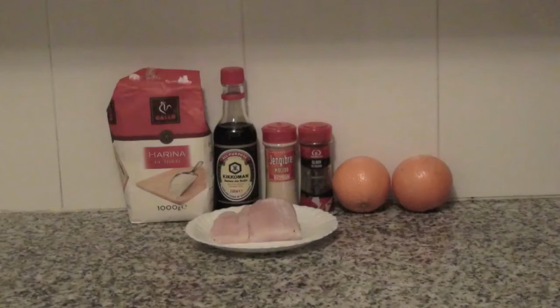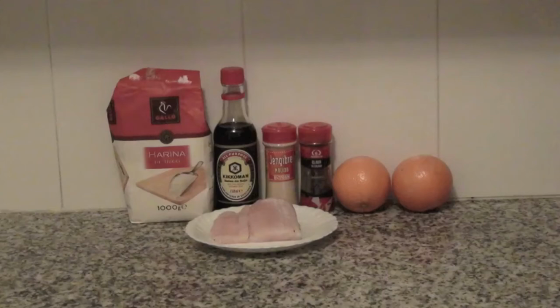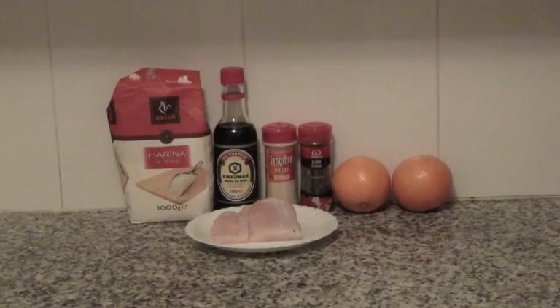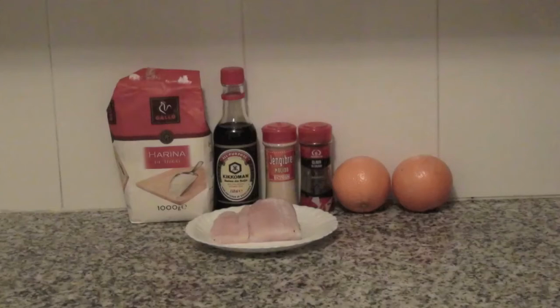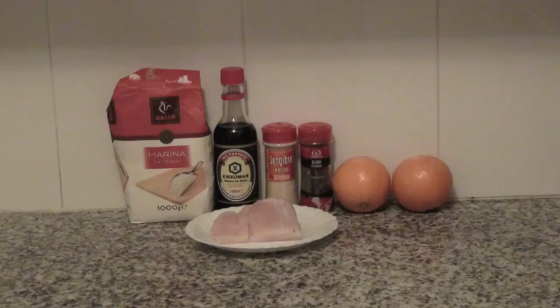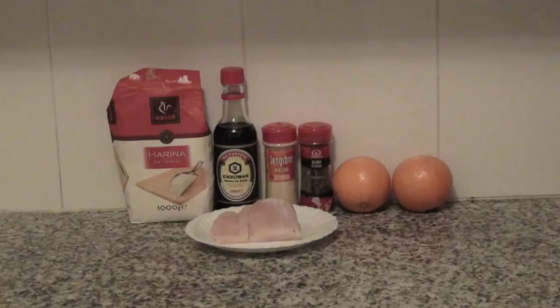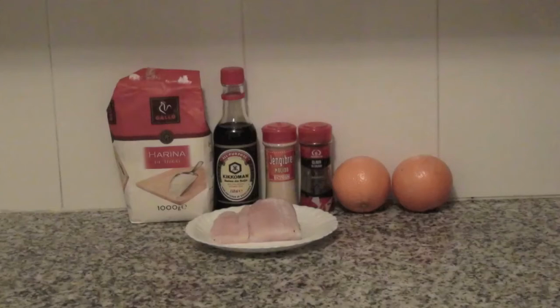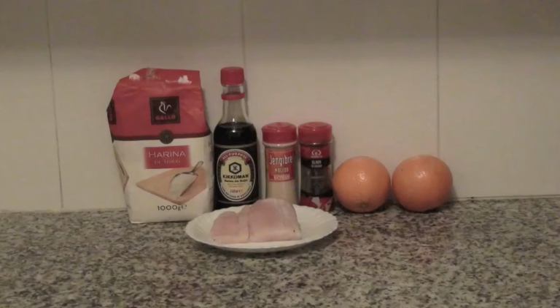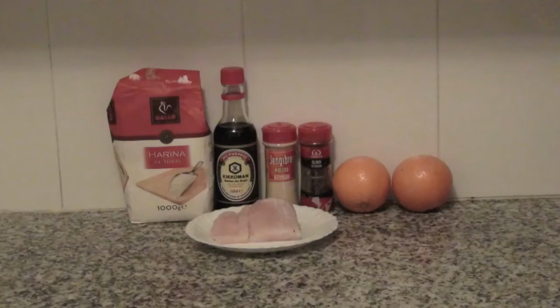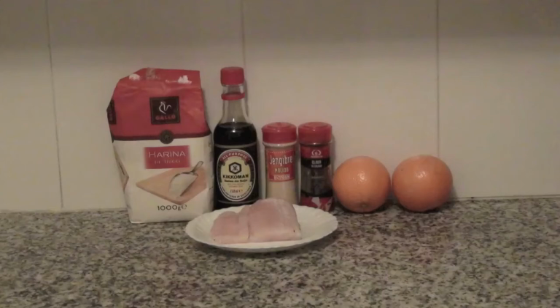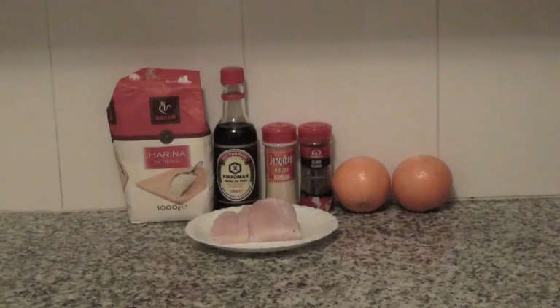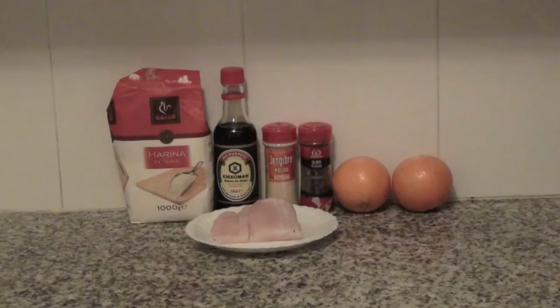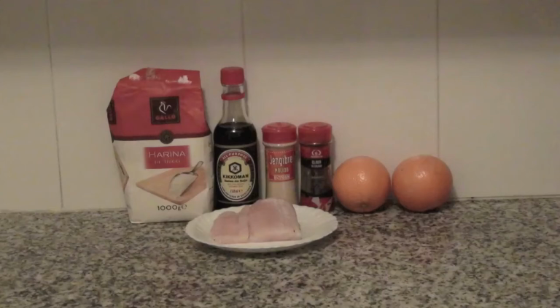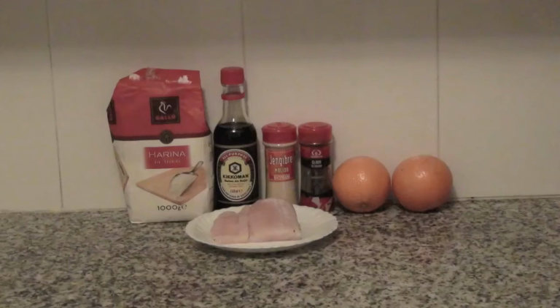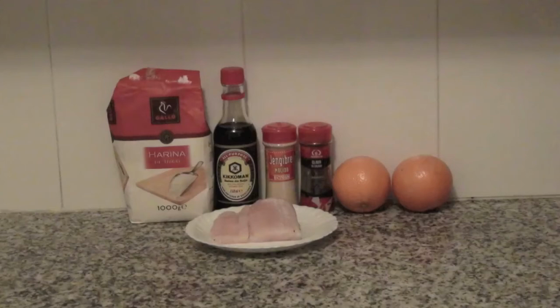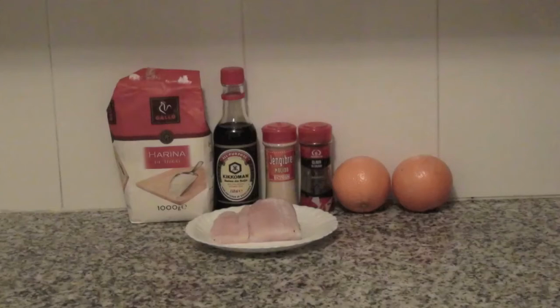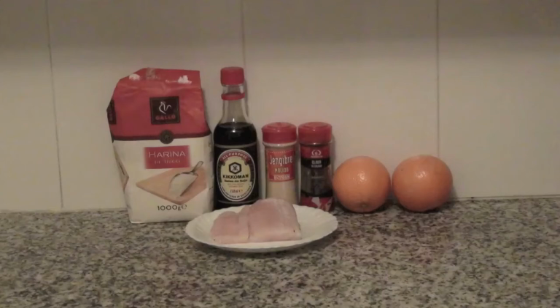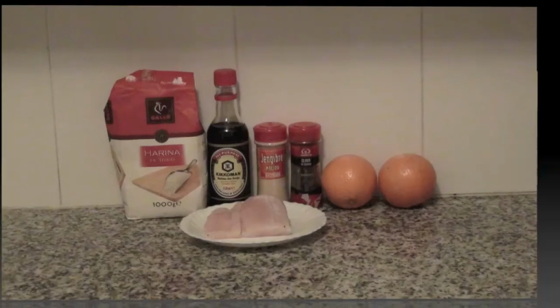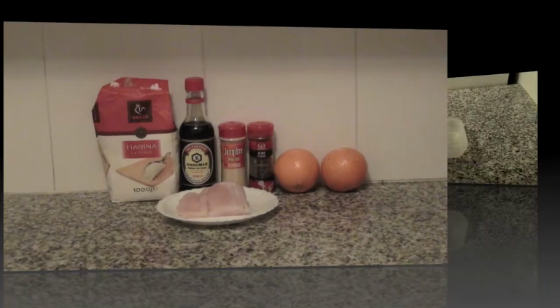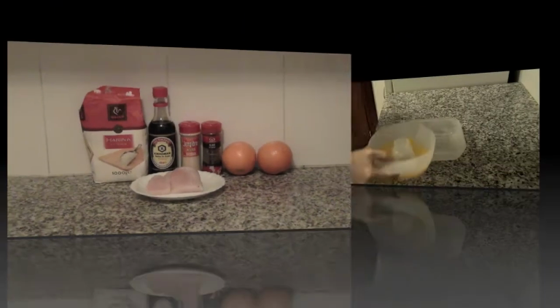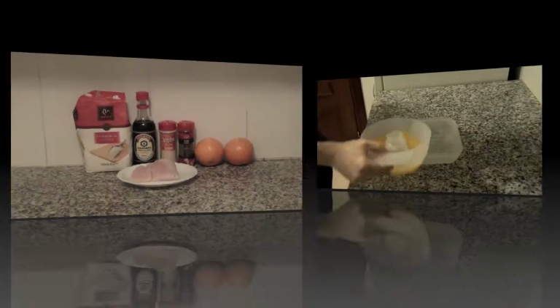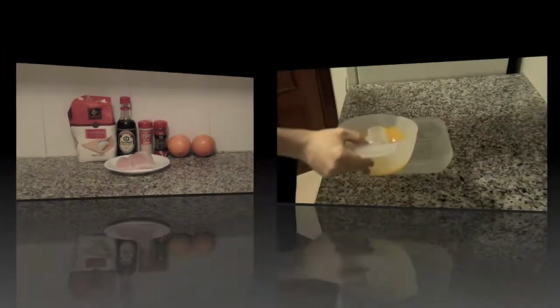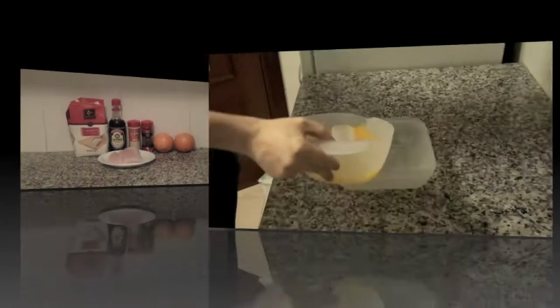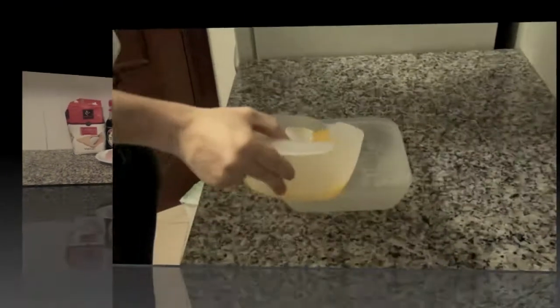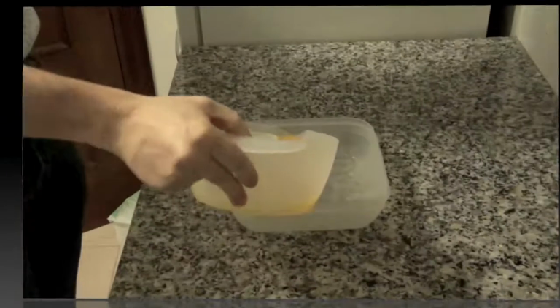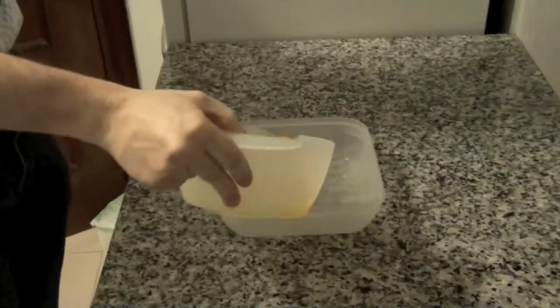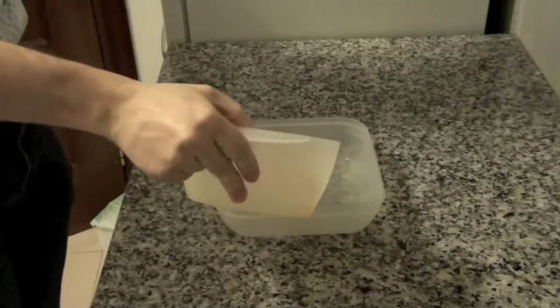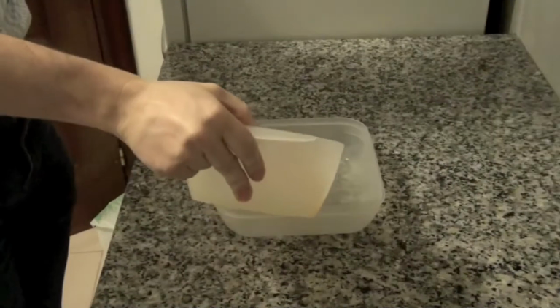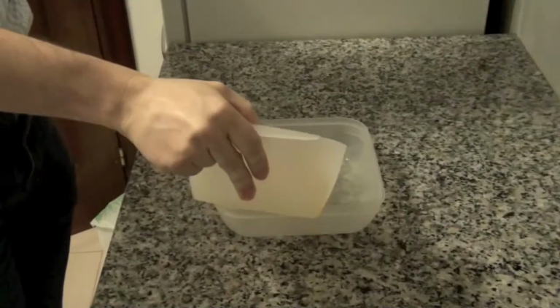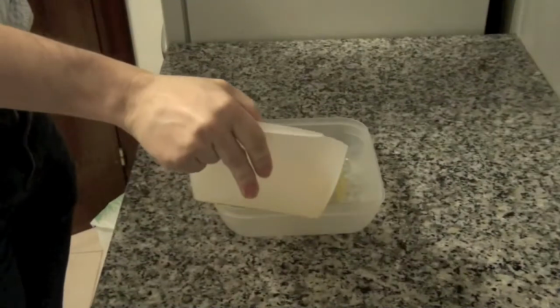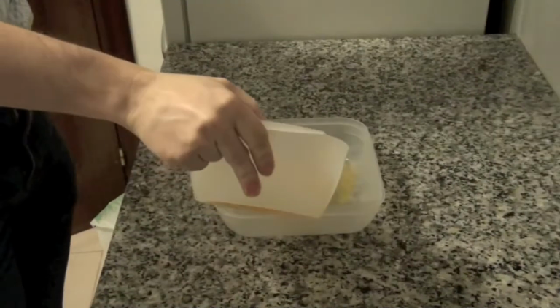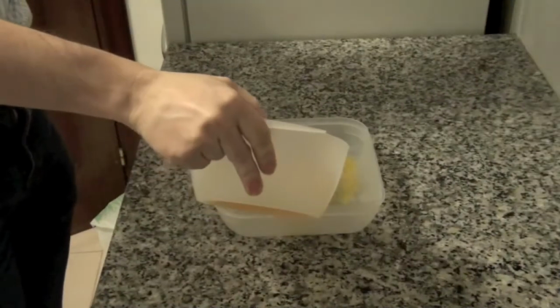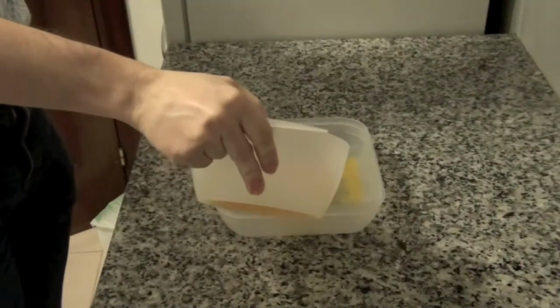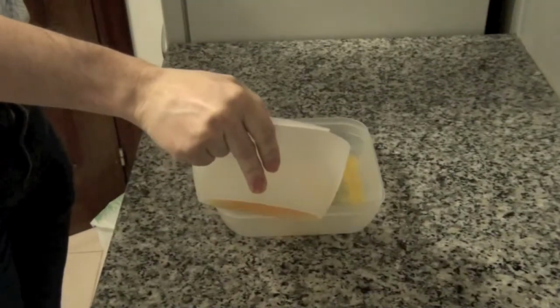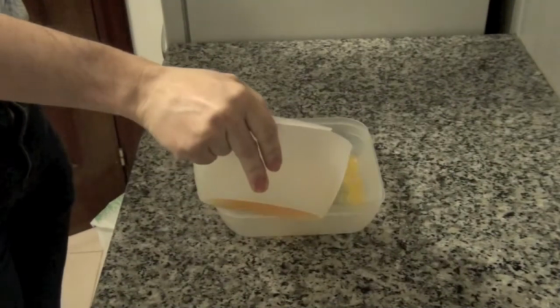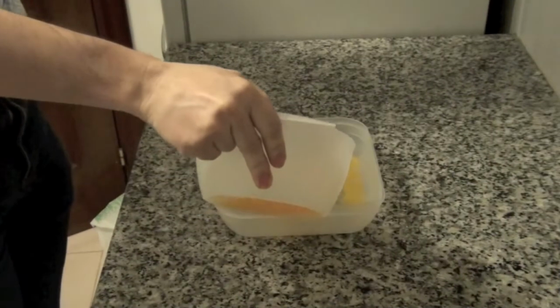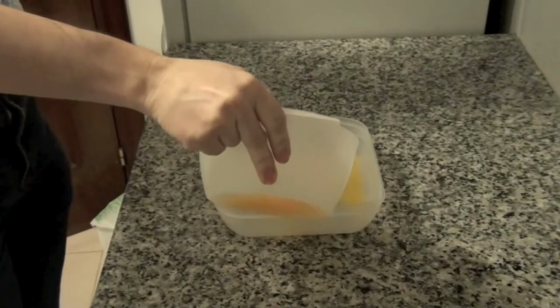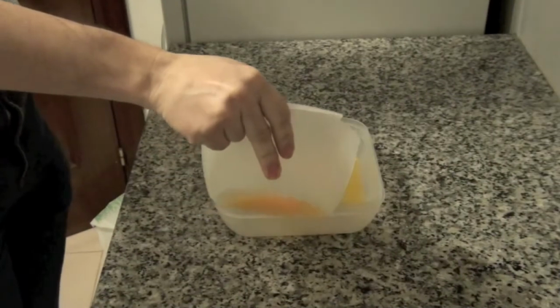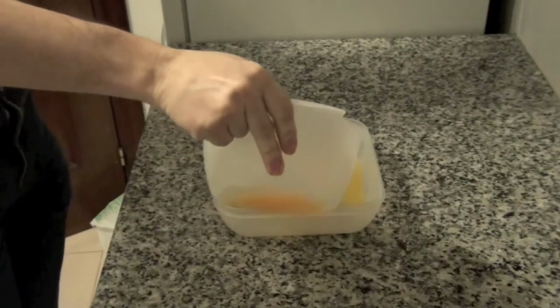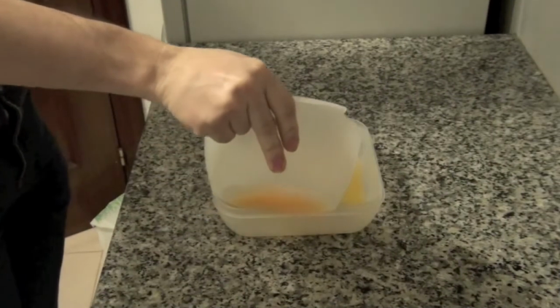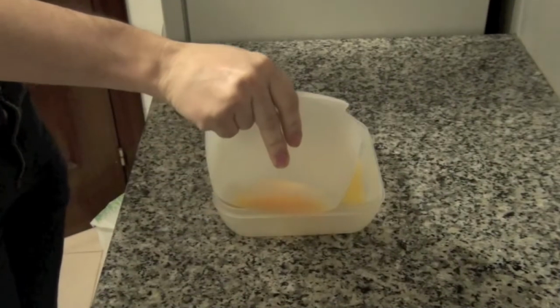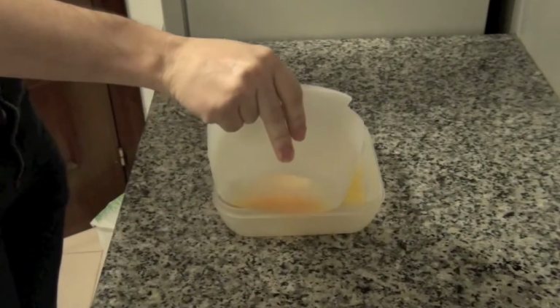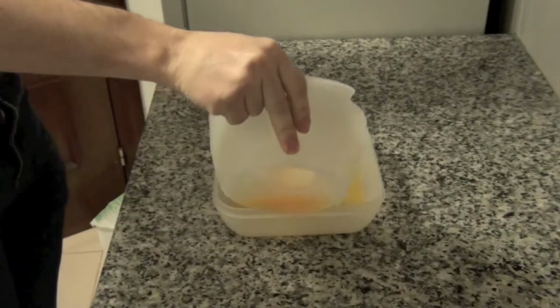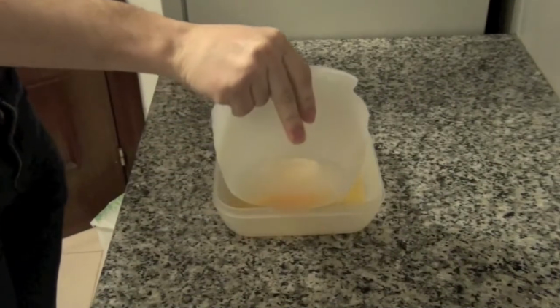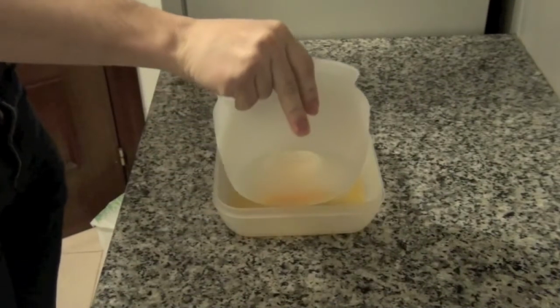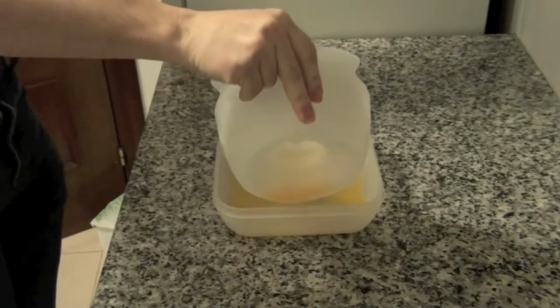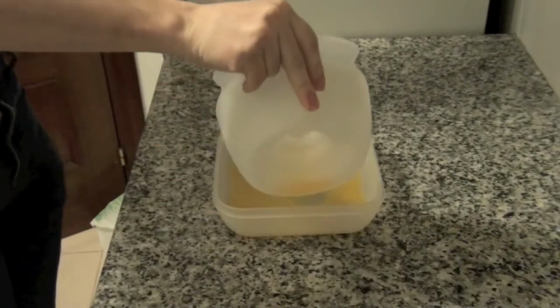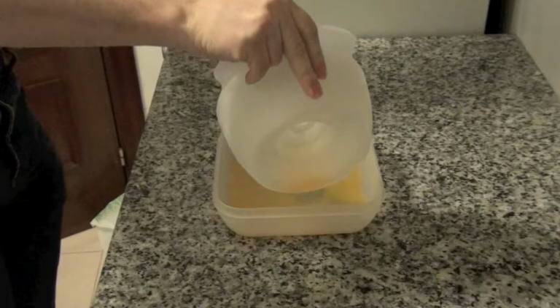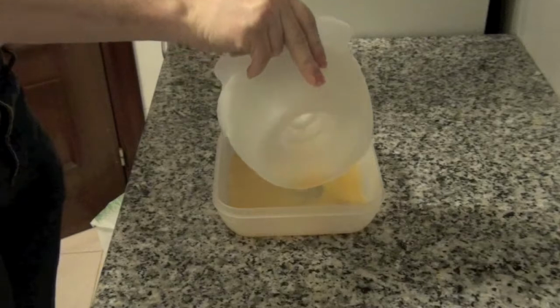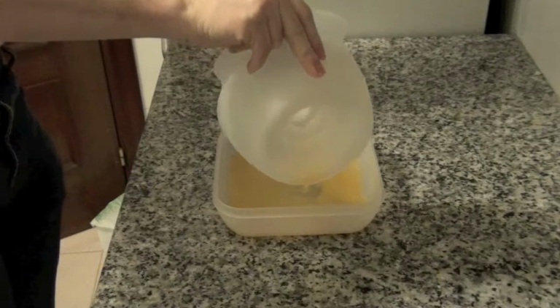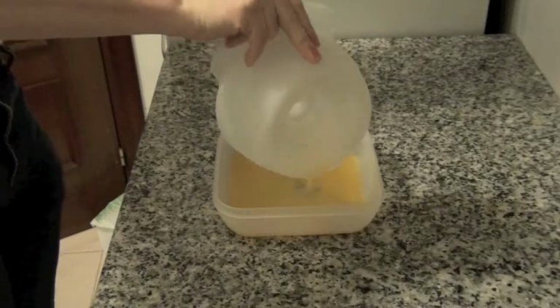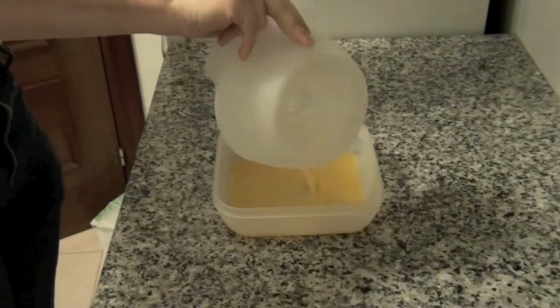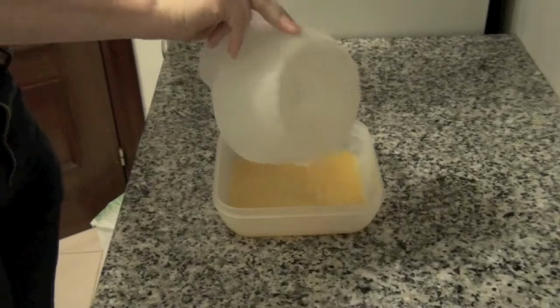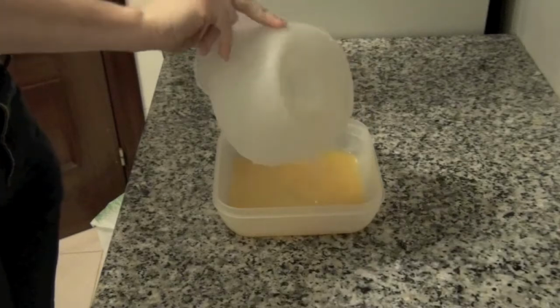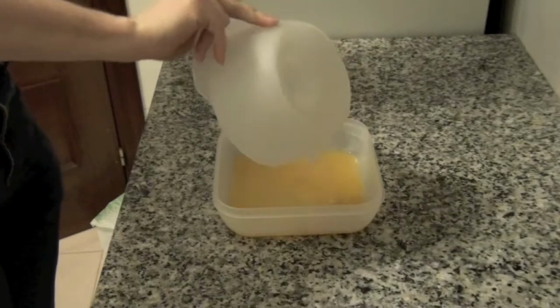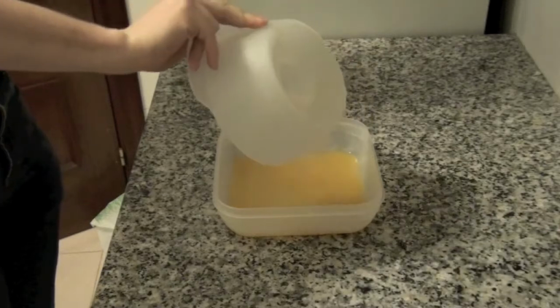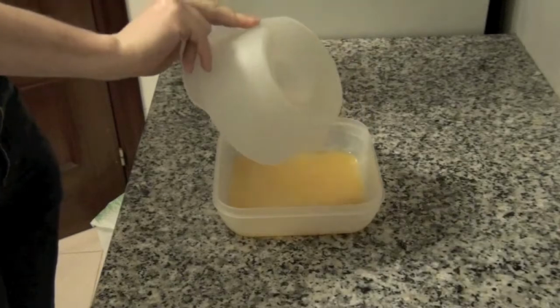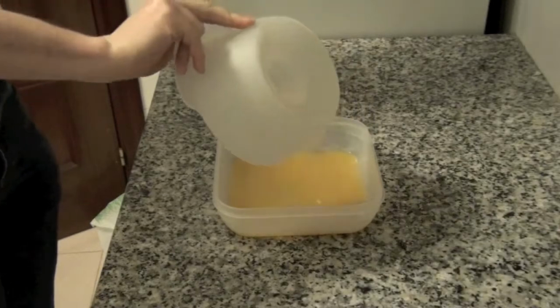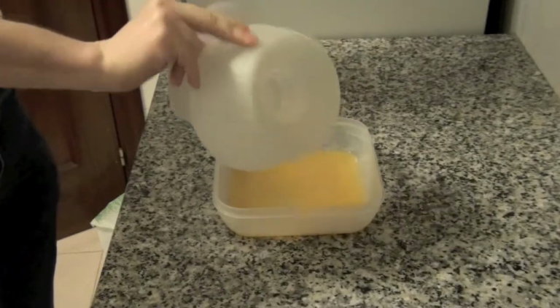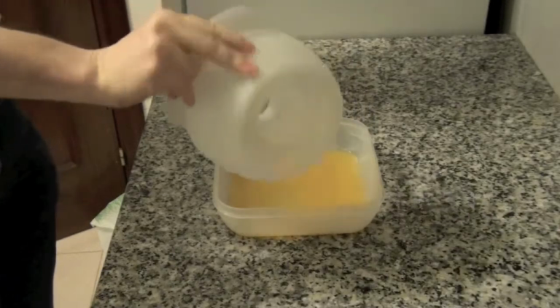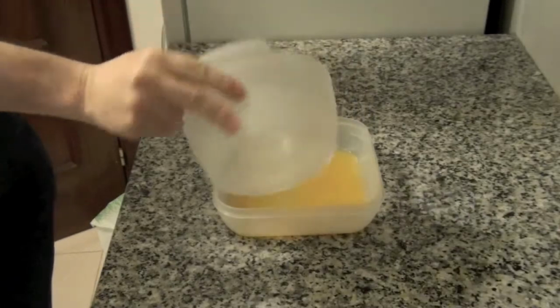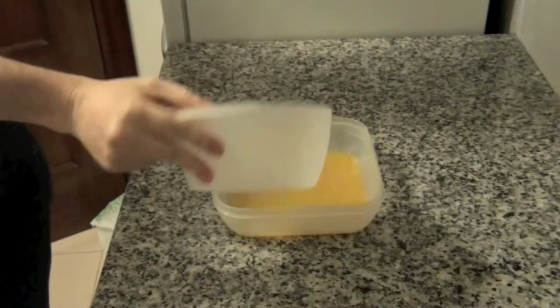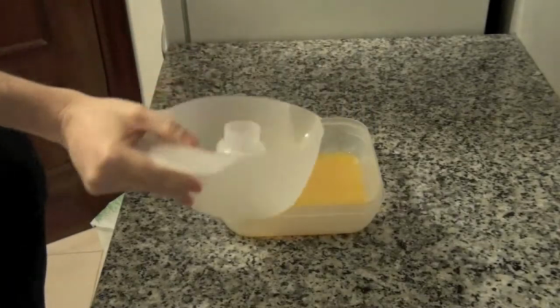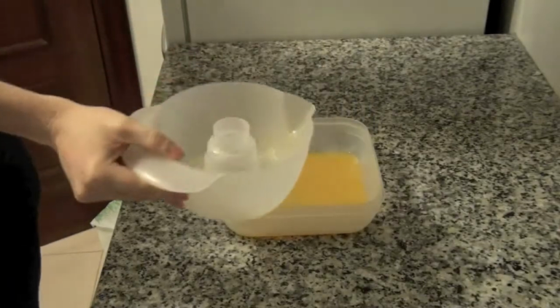Hi! To prepare this orange egg, start squeezing 2 oranges and add the juice in a bowl.